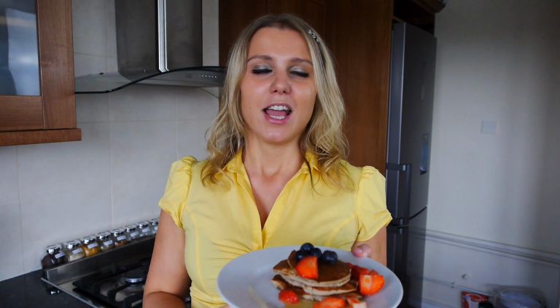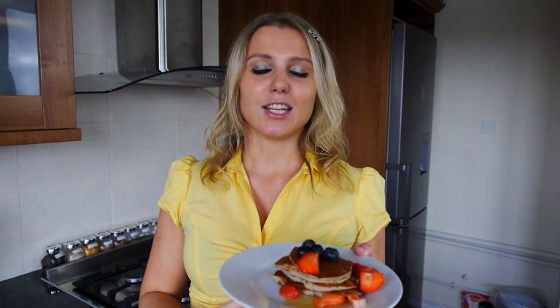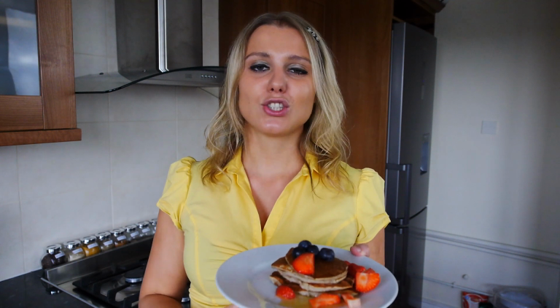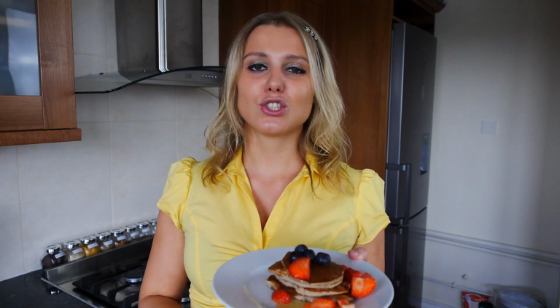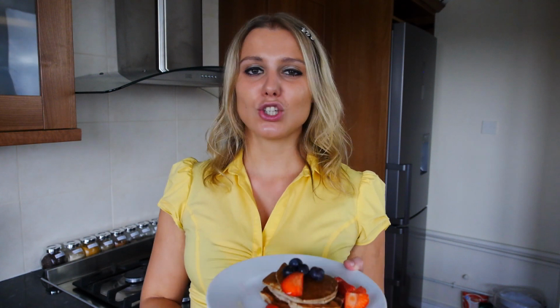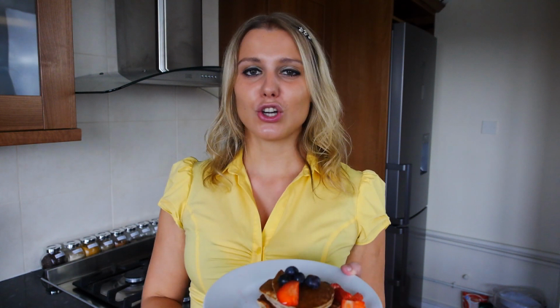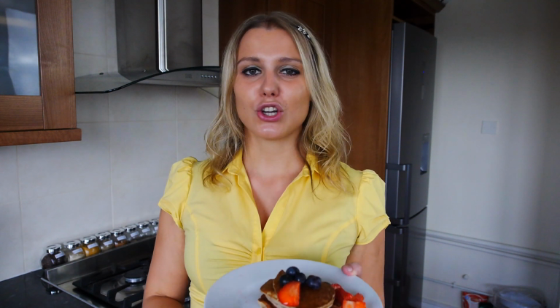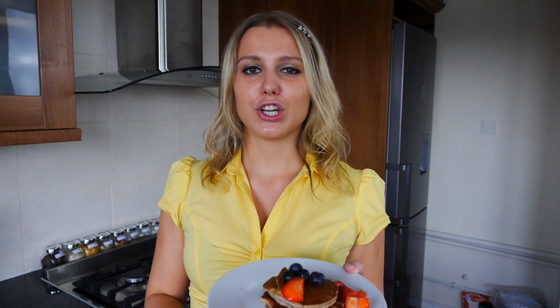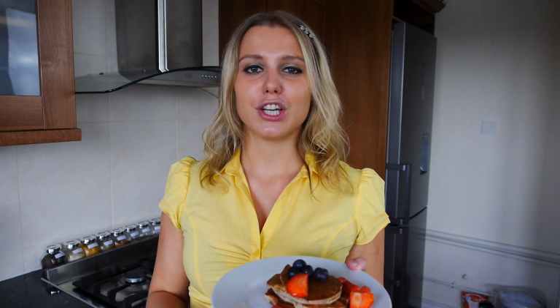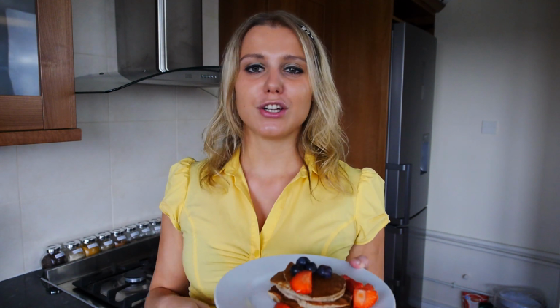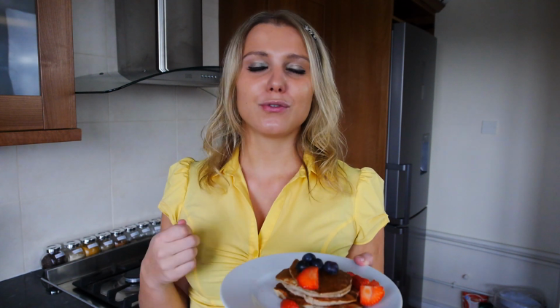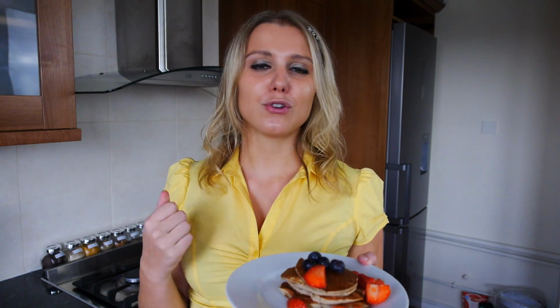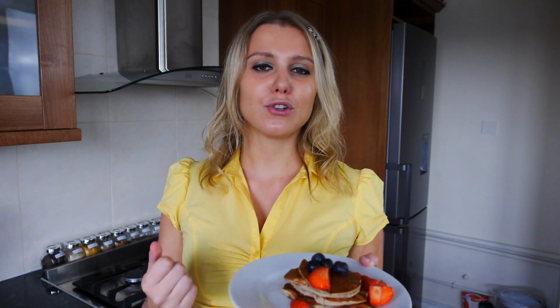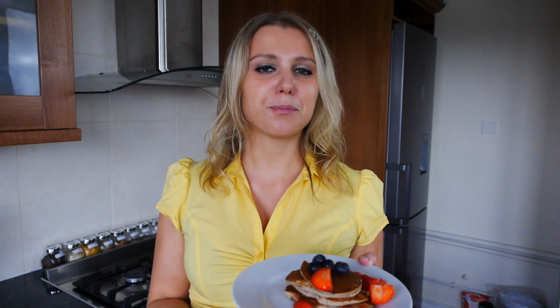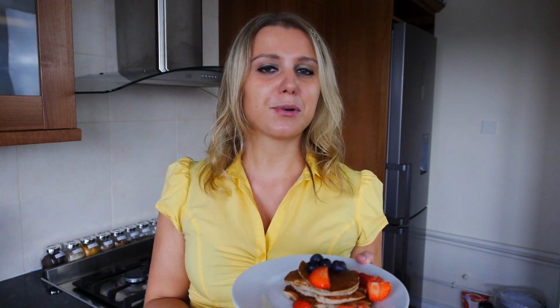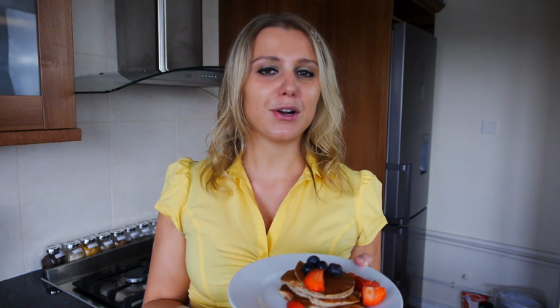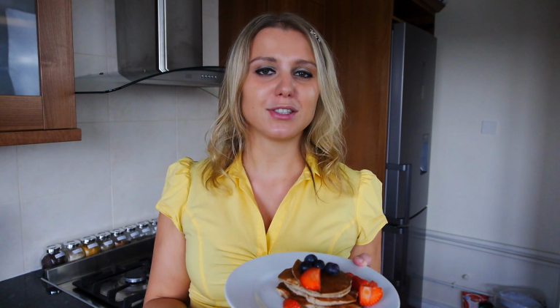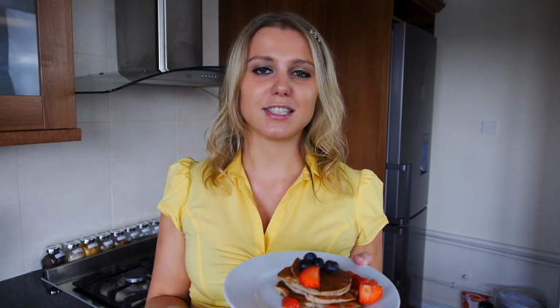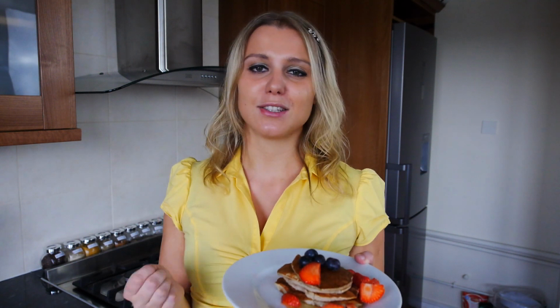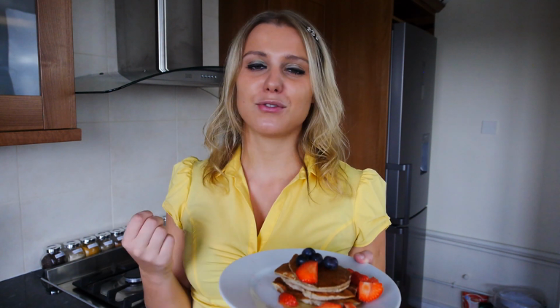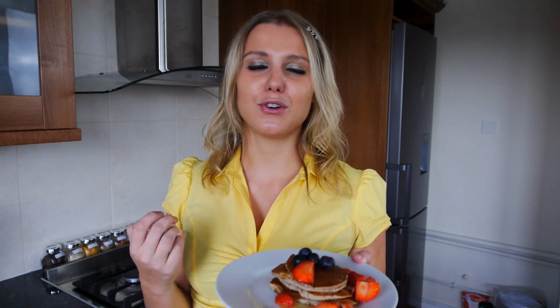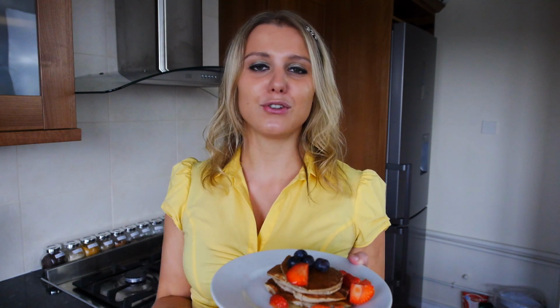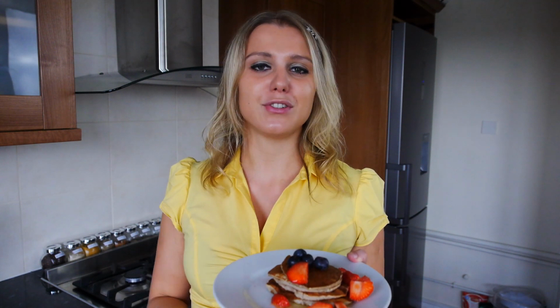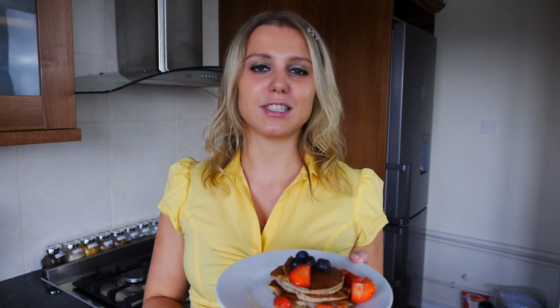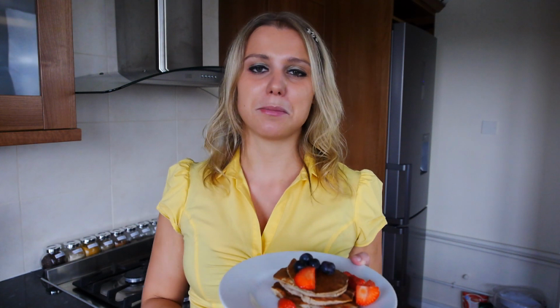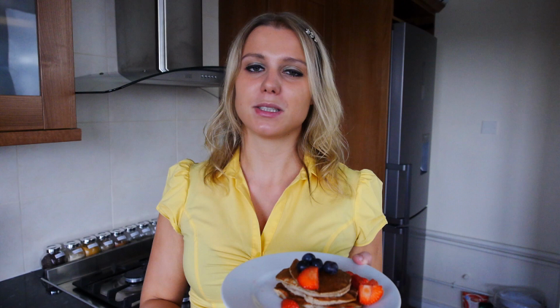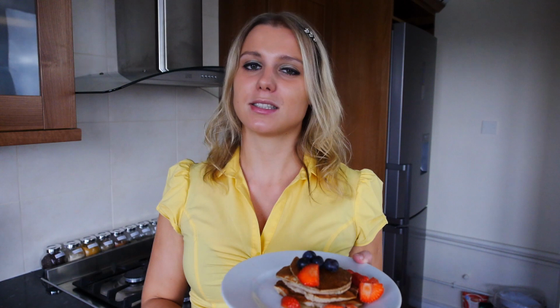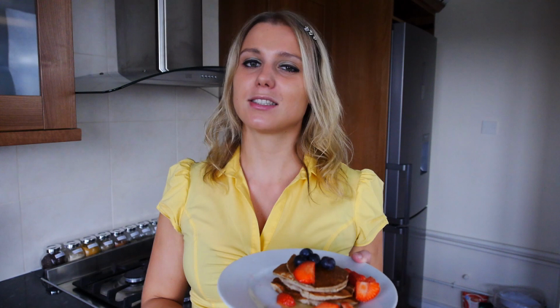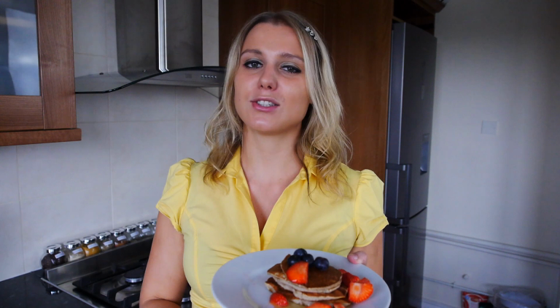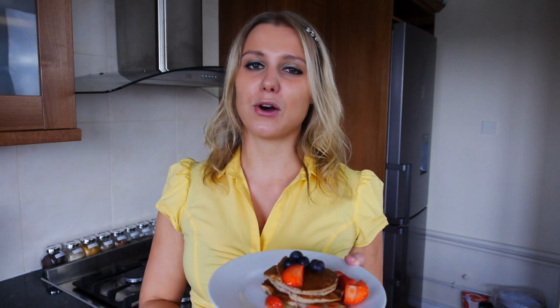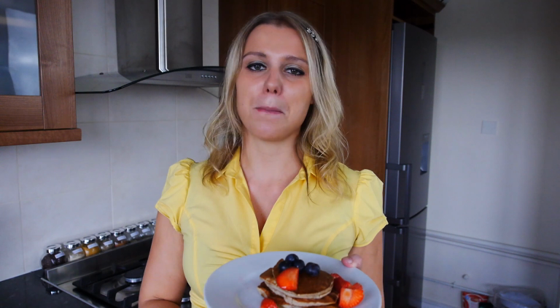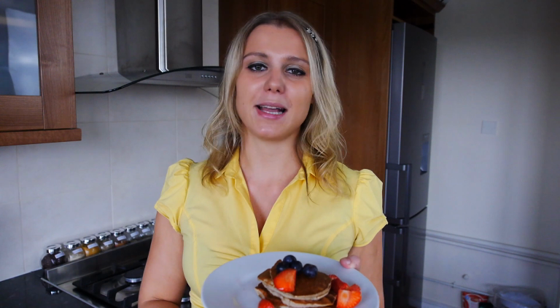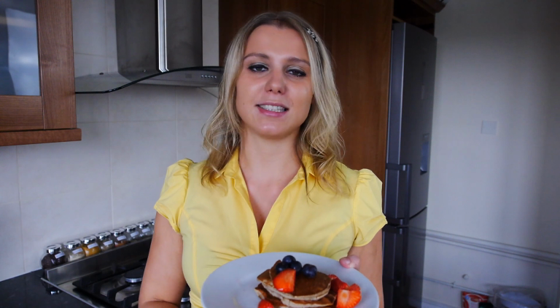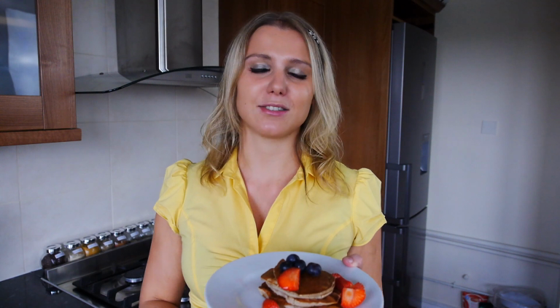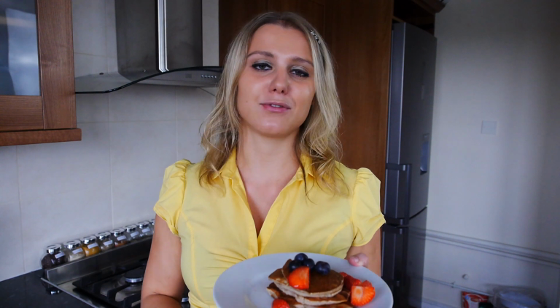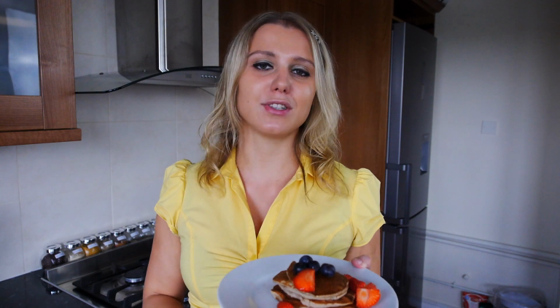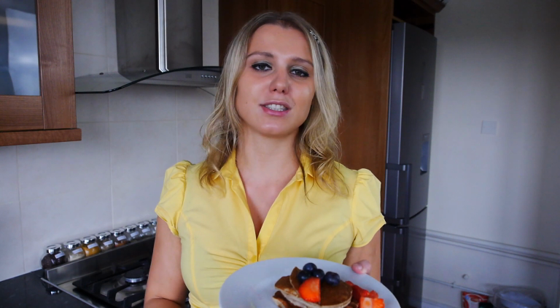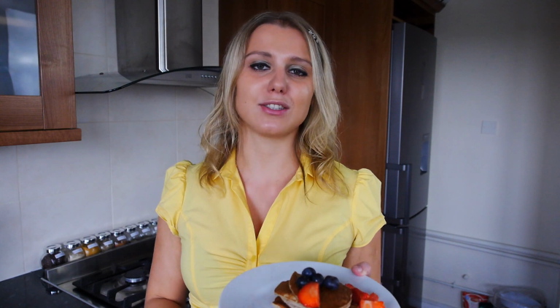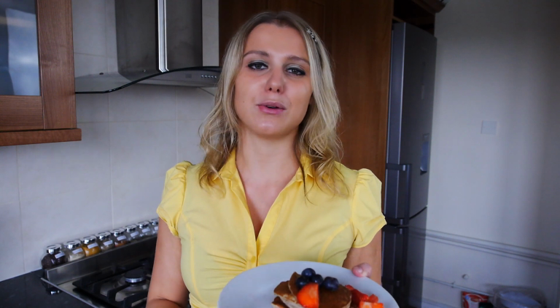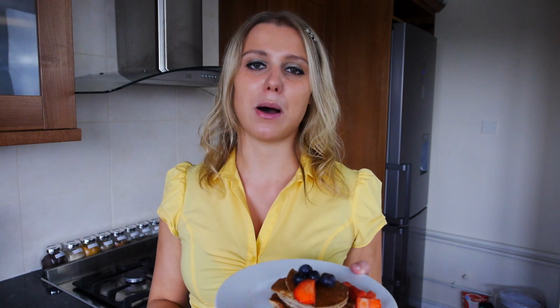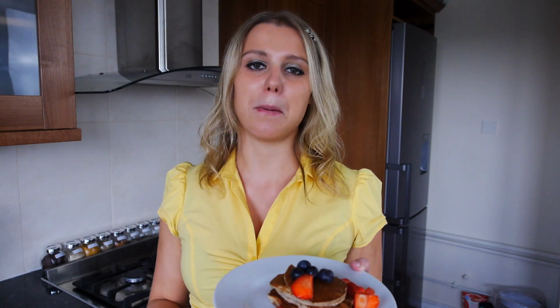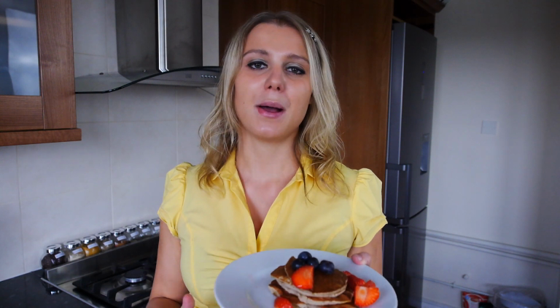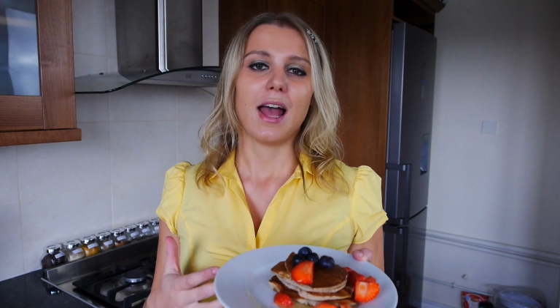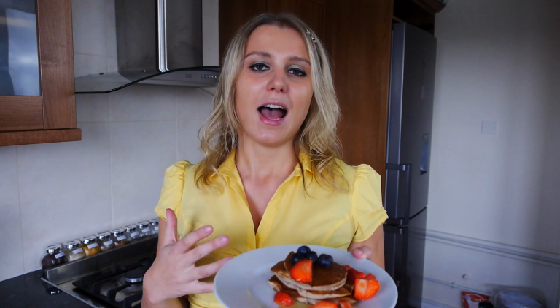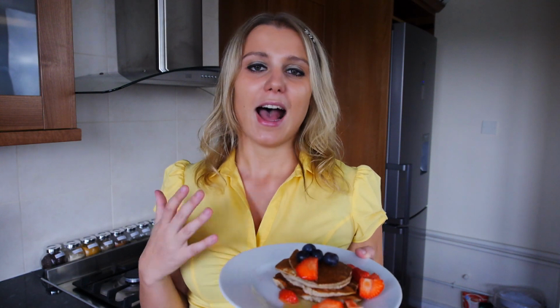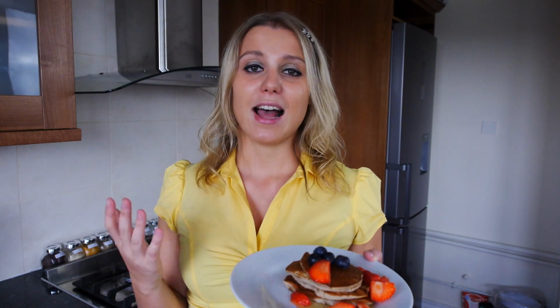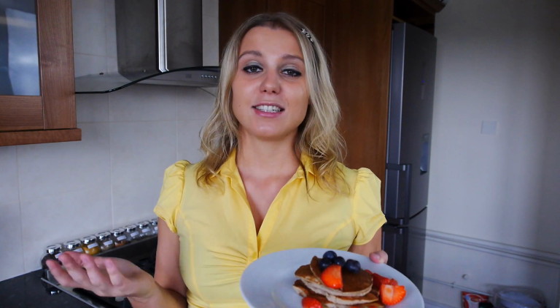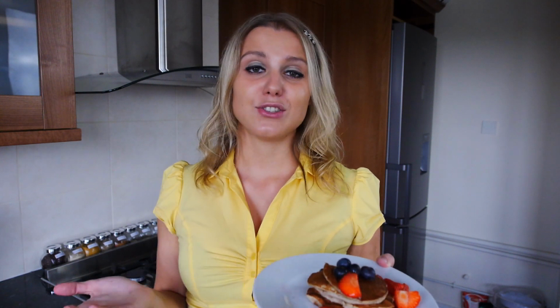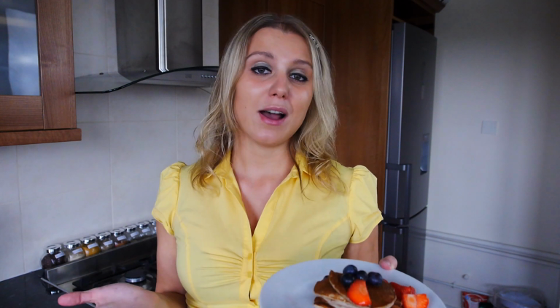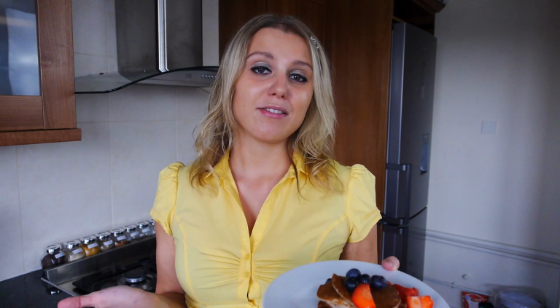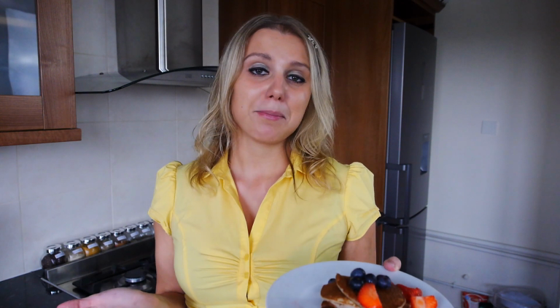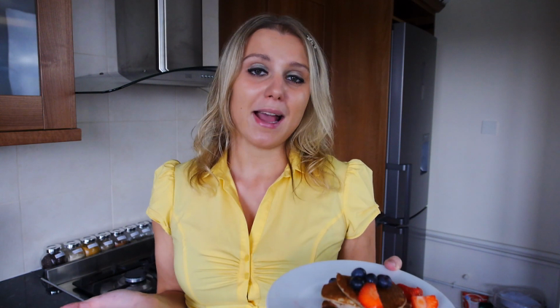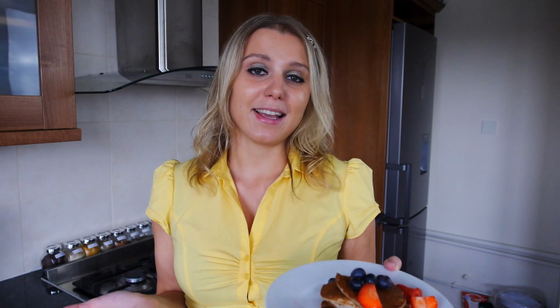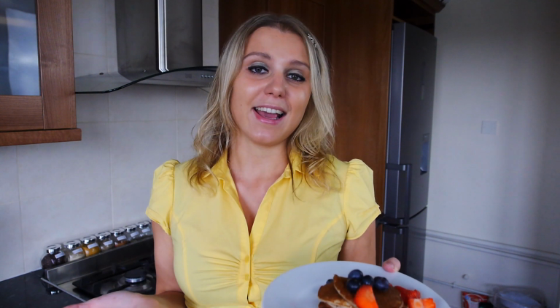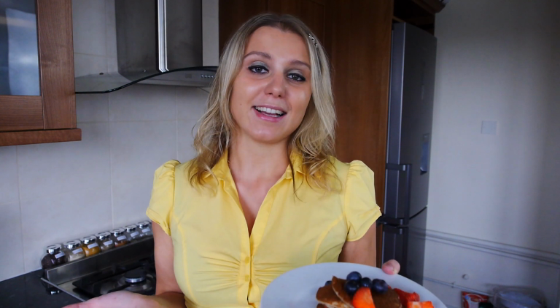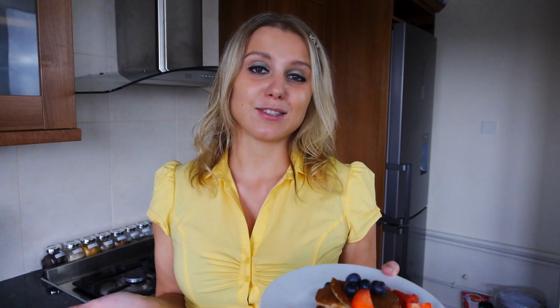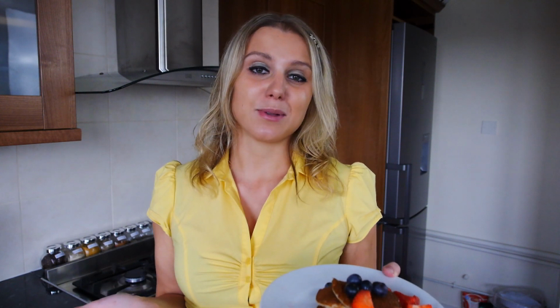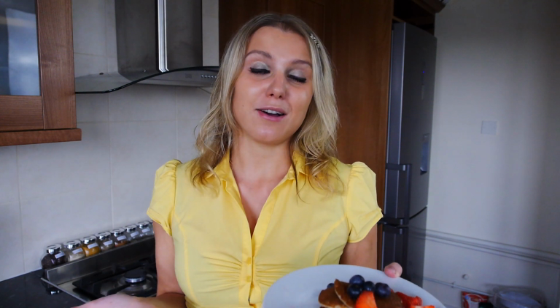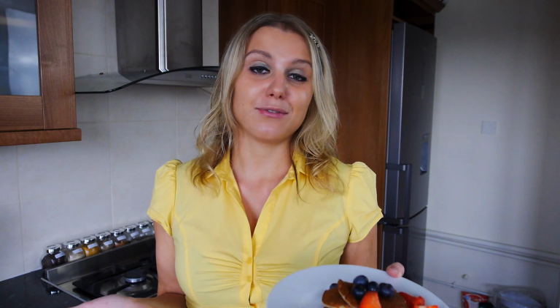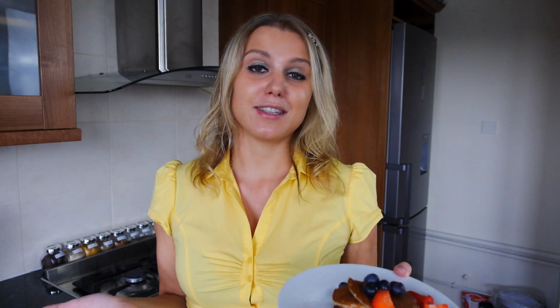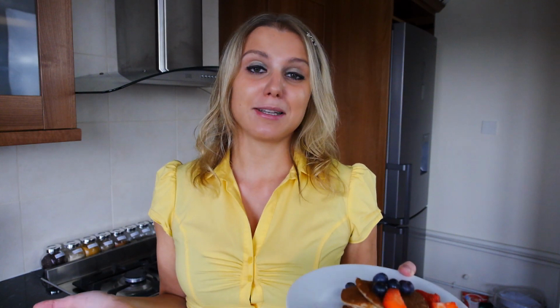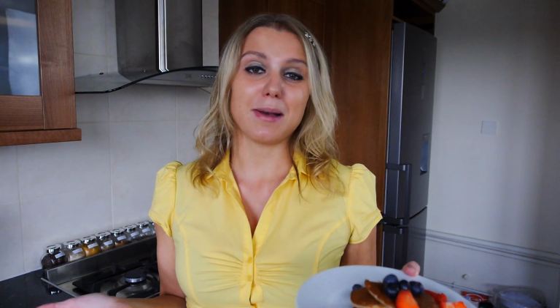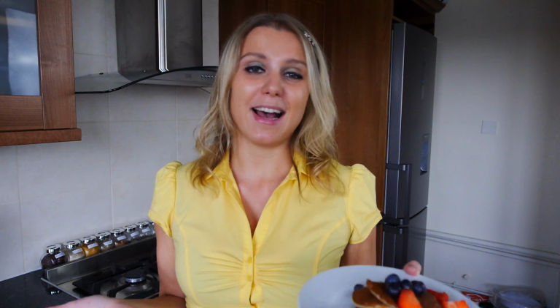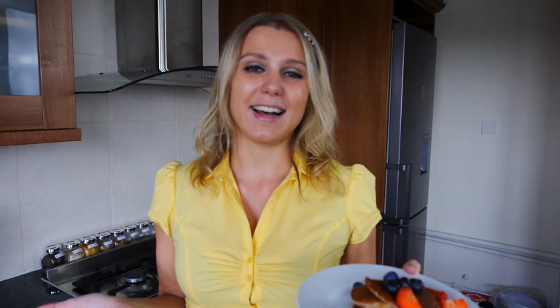It's so good — full of protein, full of vitamins, so amazing. It fills you up and you're having pancakes without feeling bad.